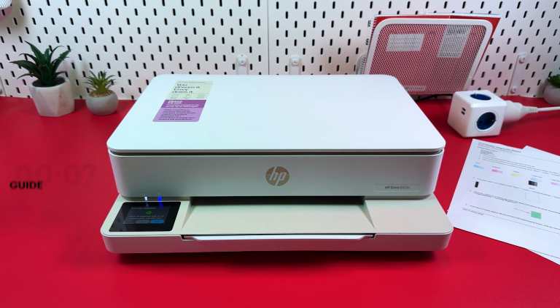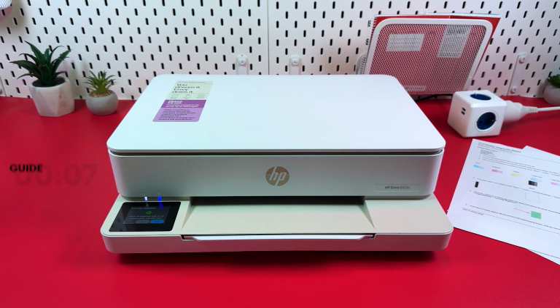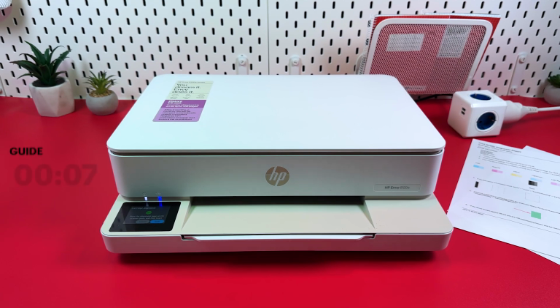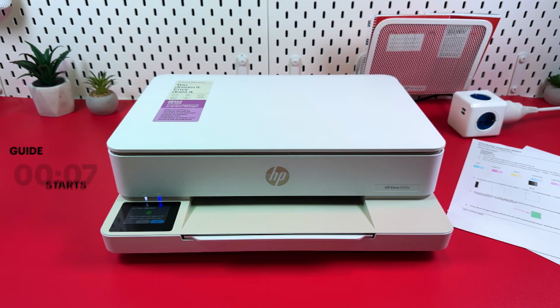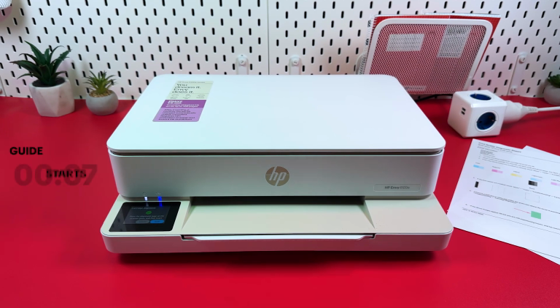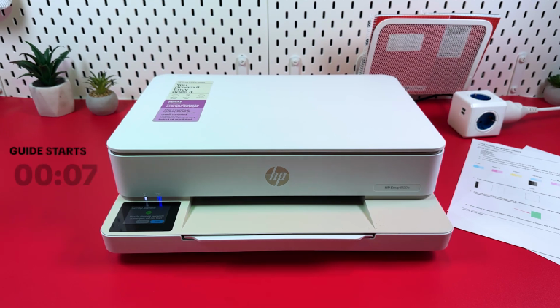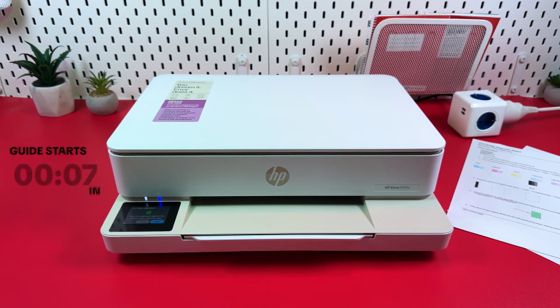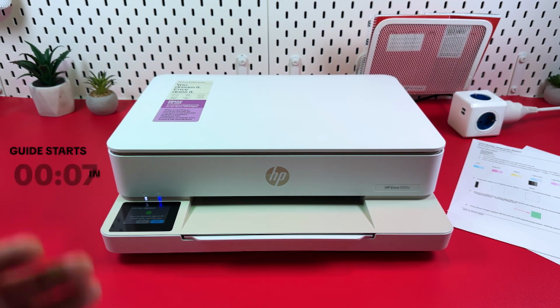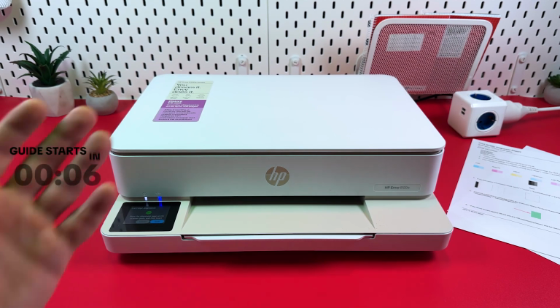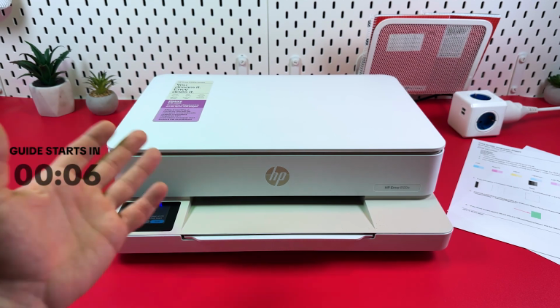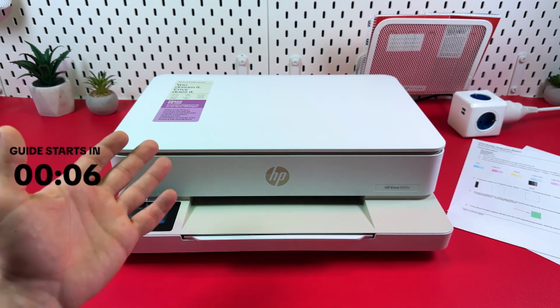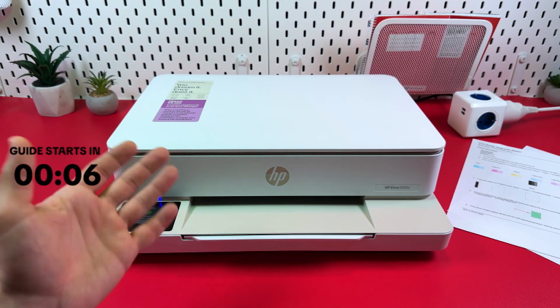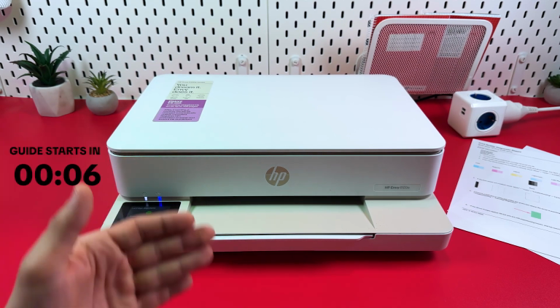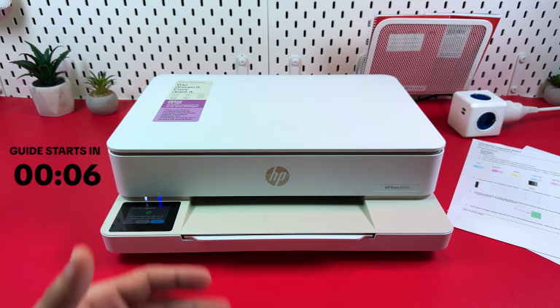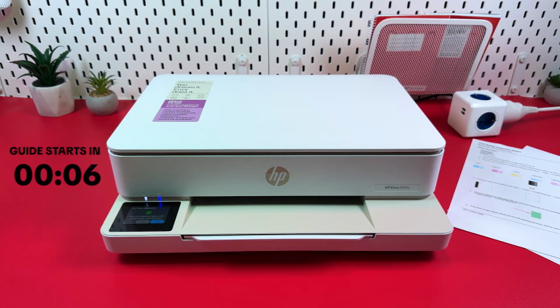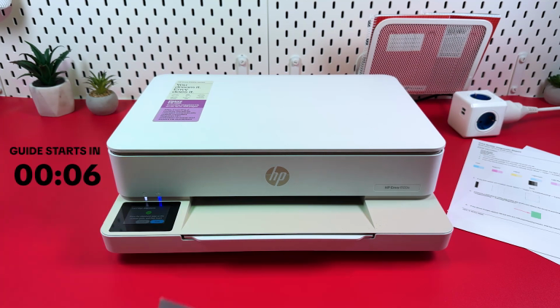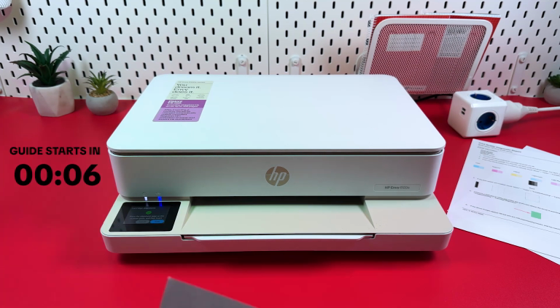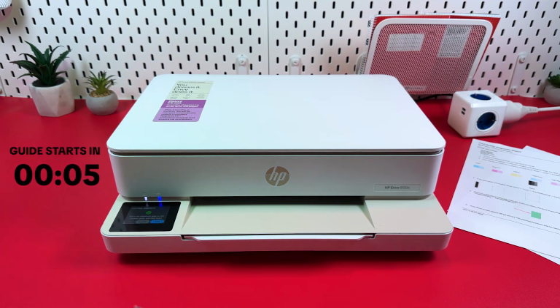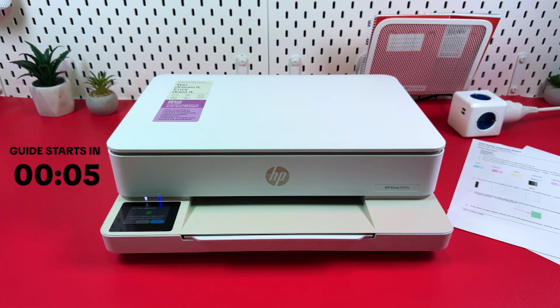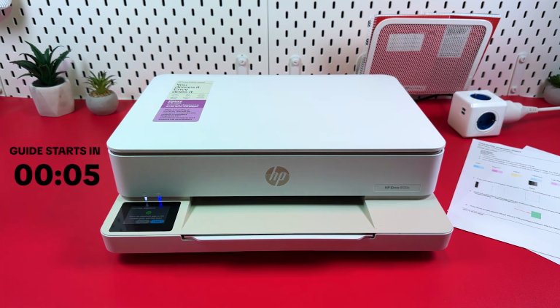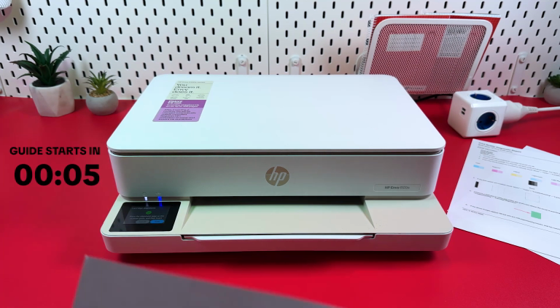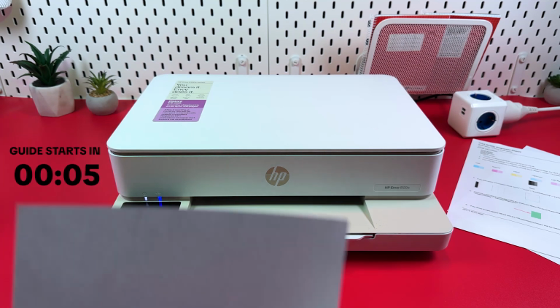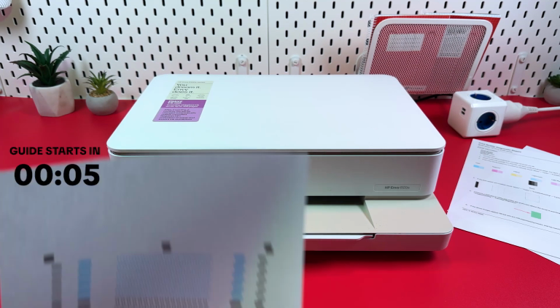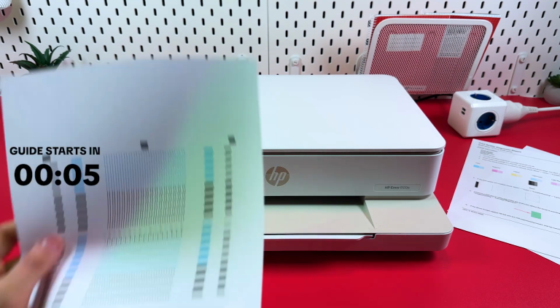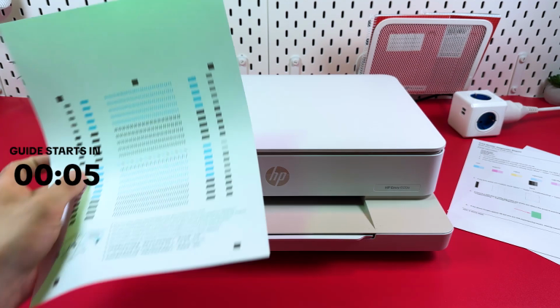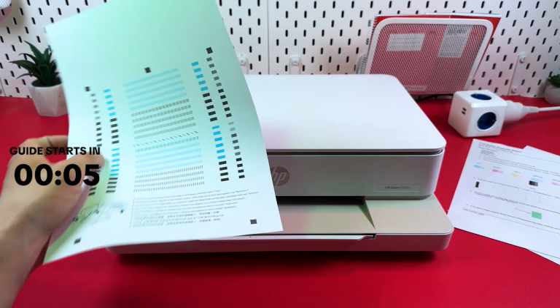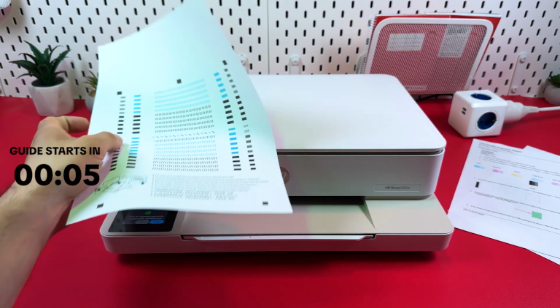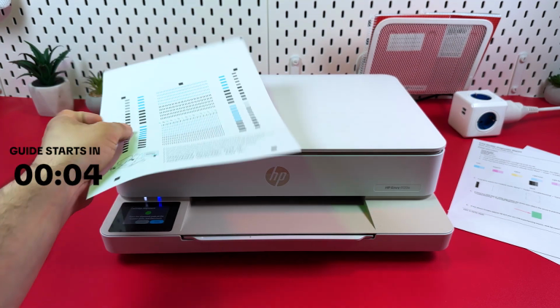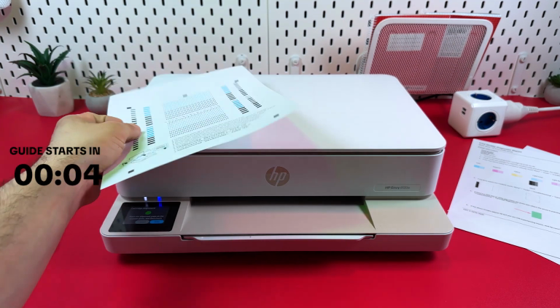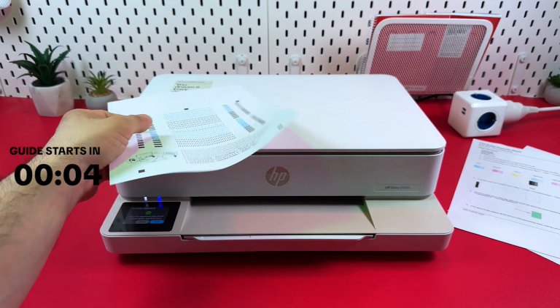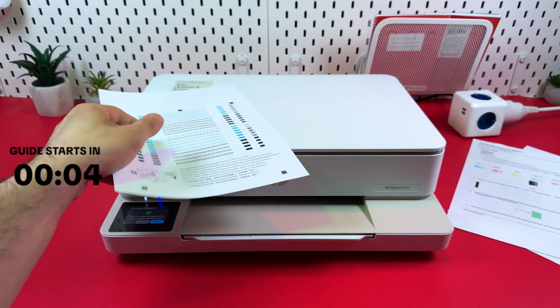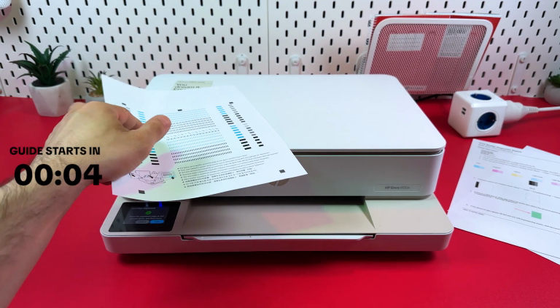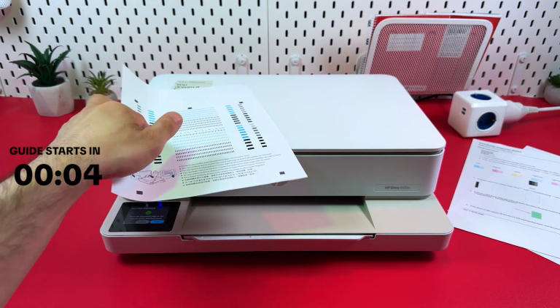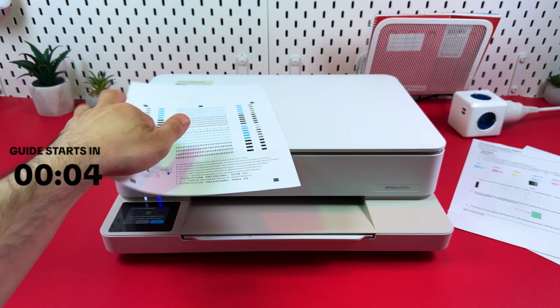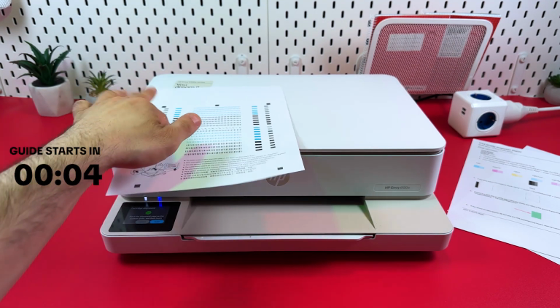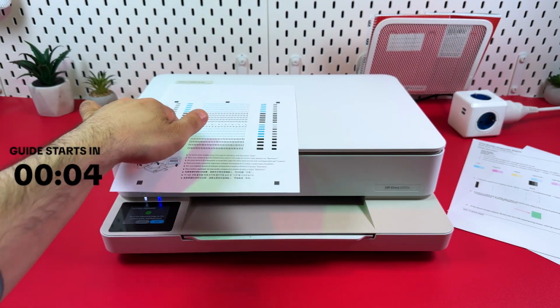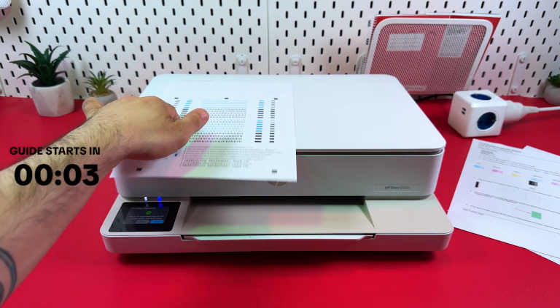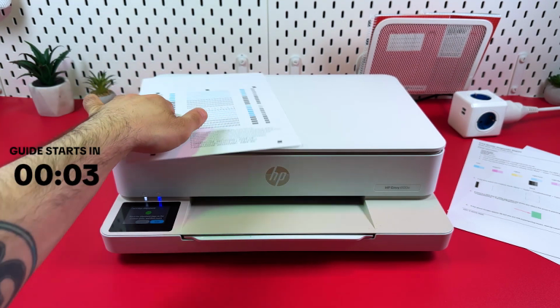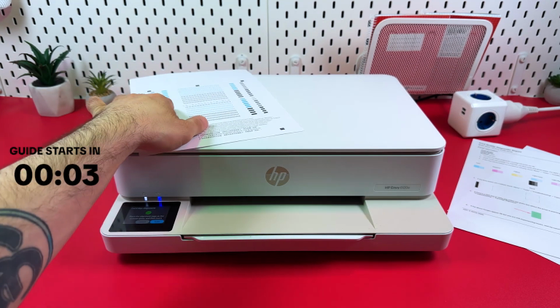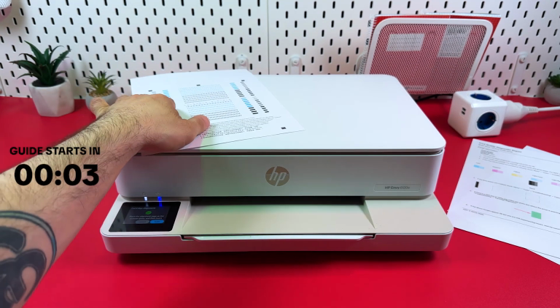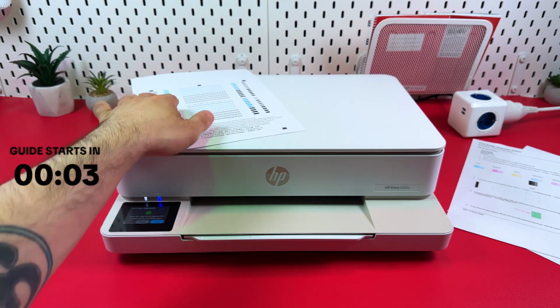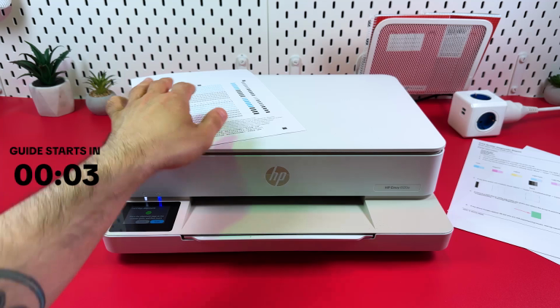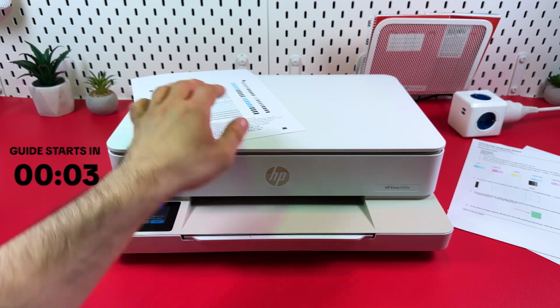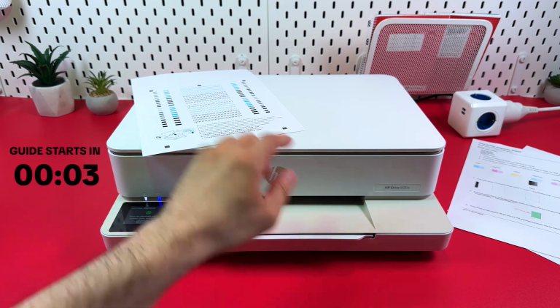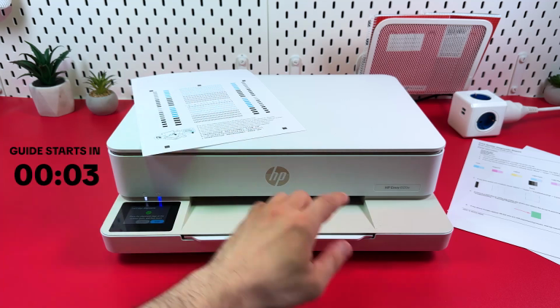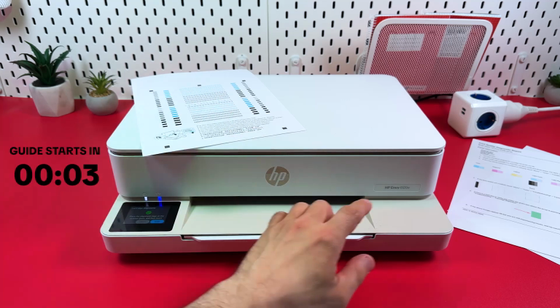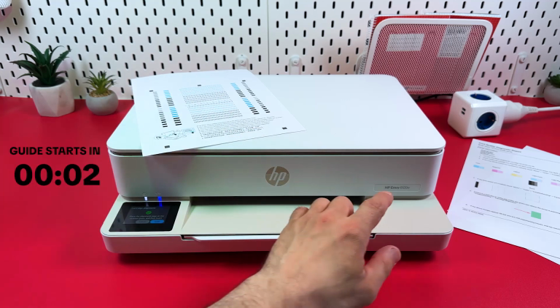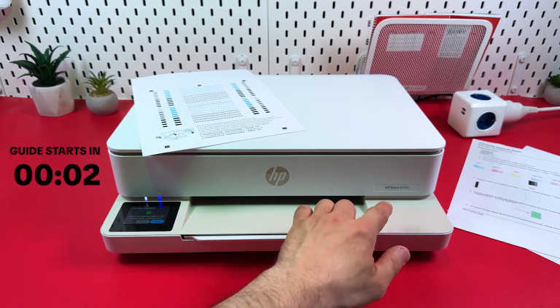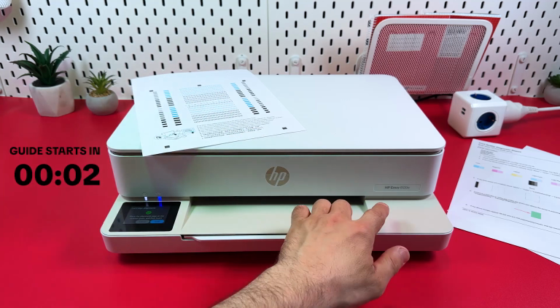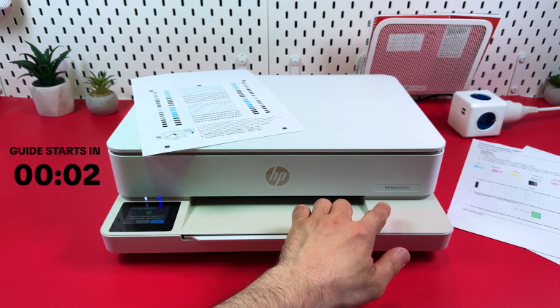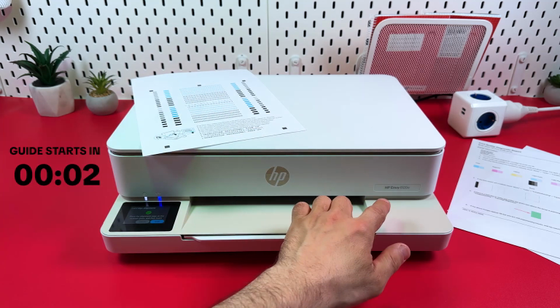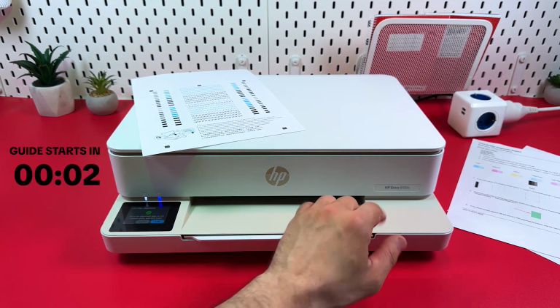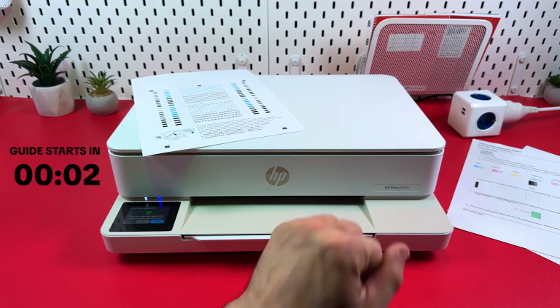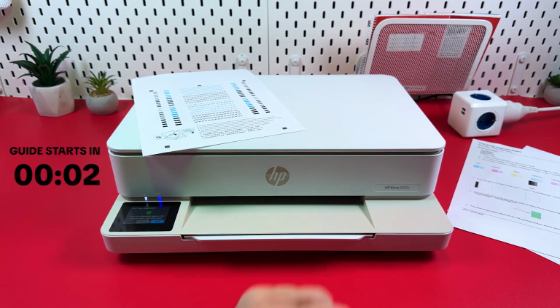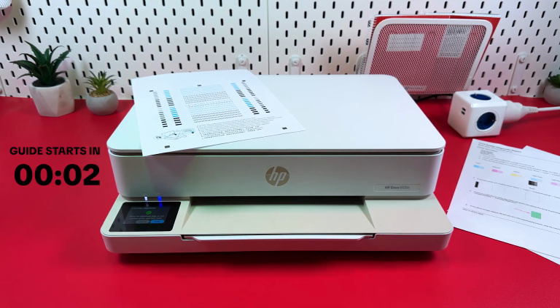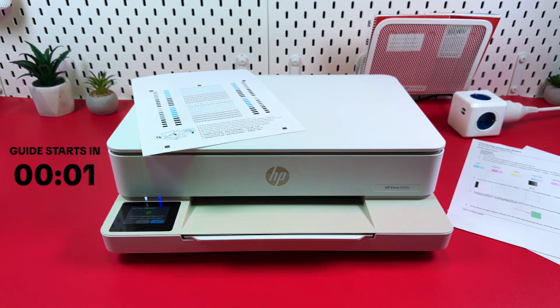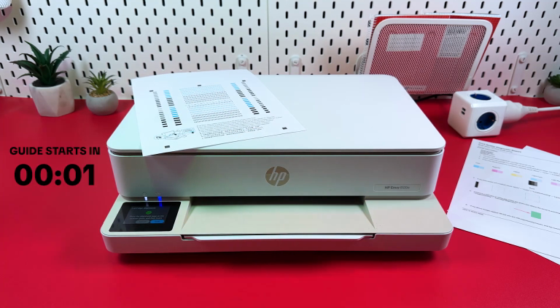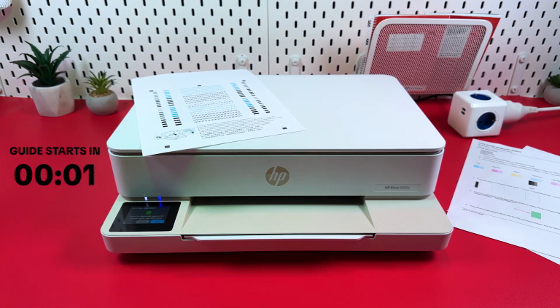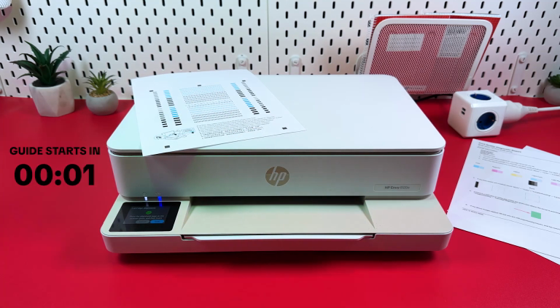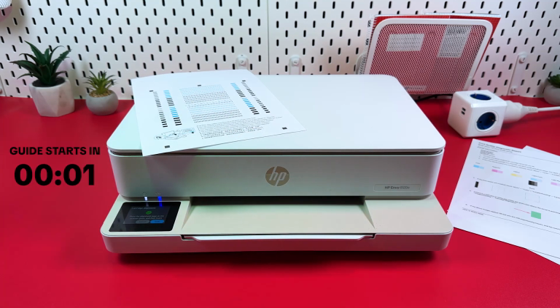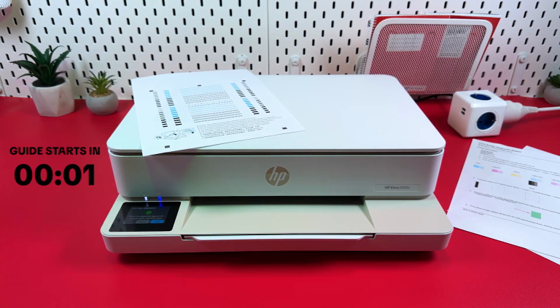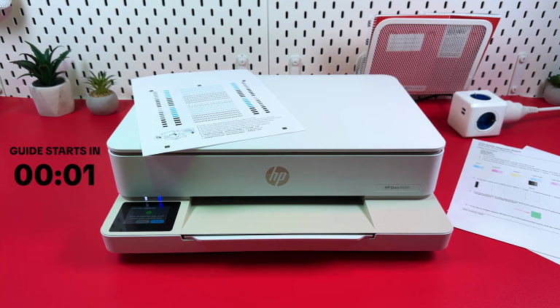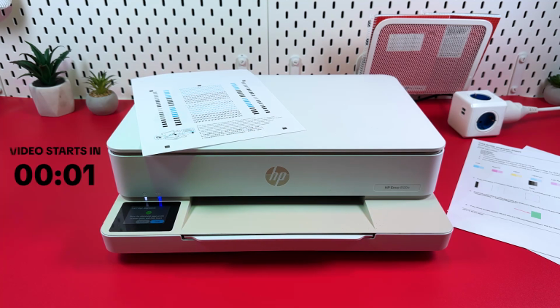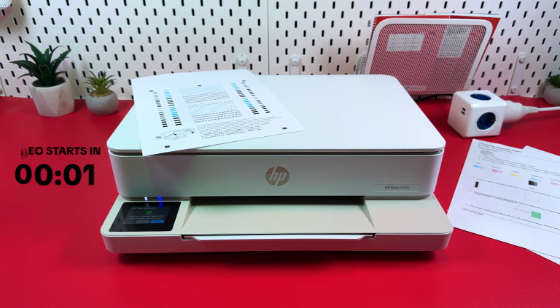Hi everyone! In this video I will show you how to reset HP NY6120E to its factory settings.